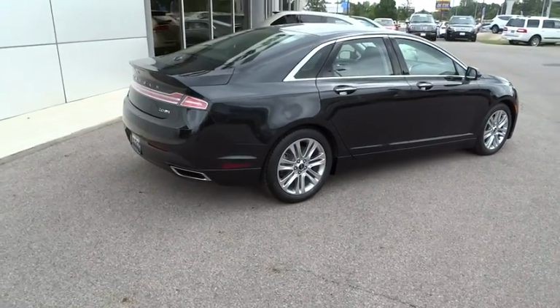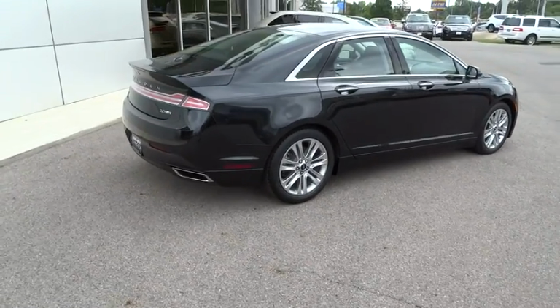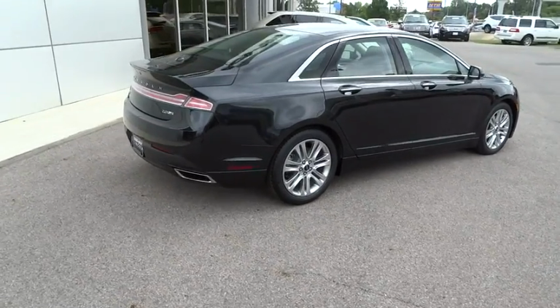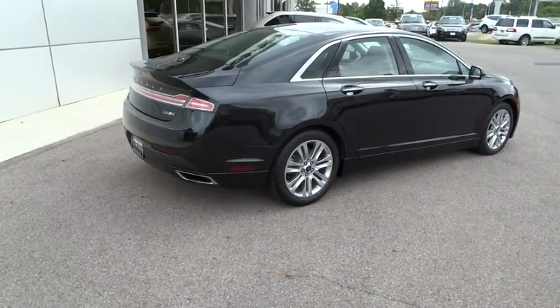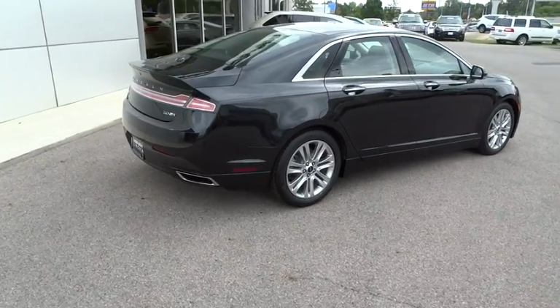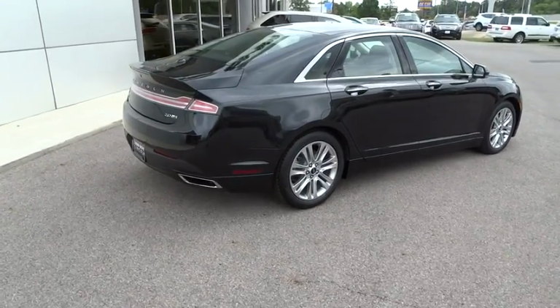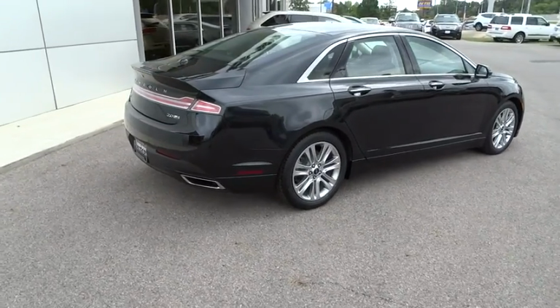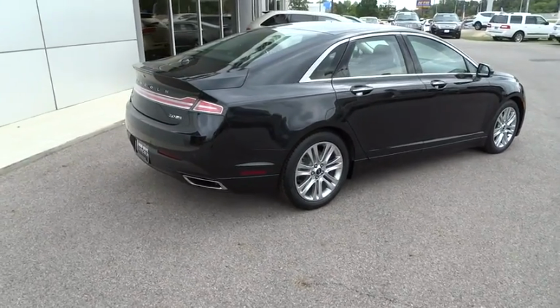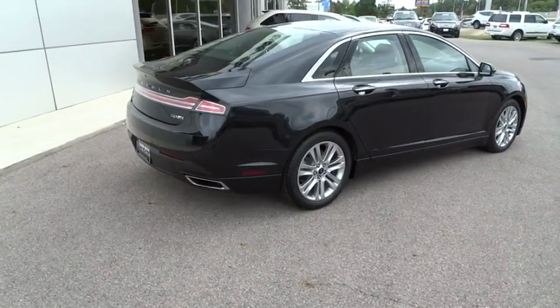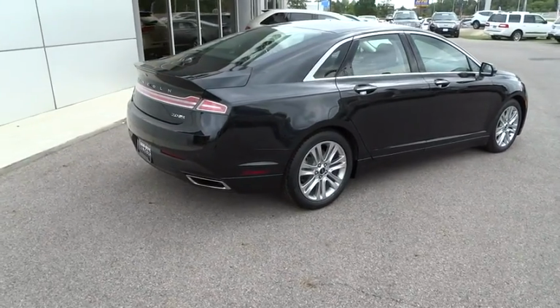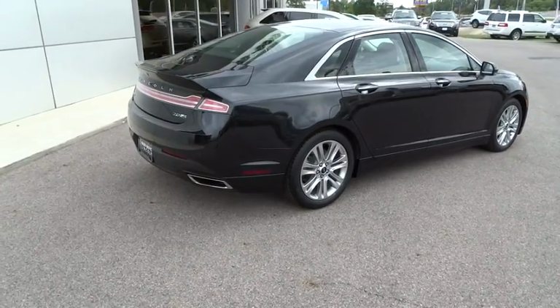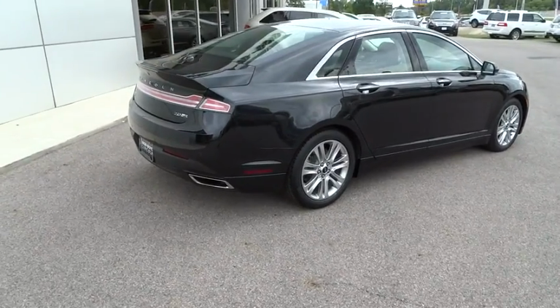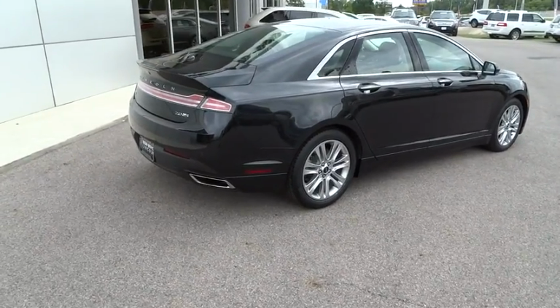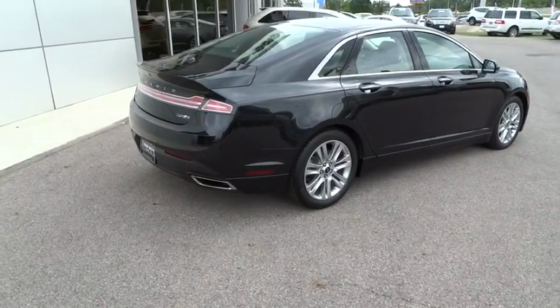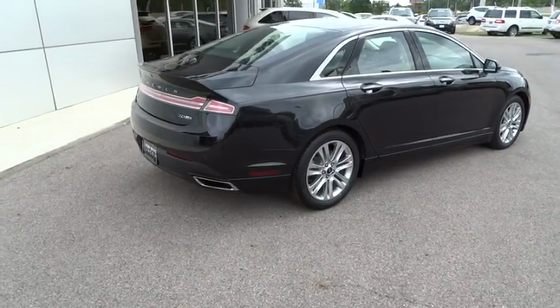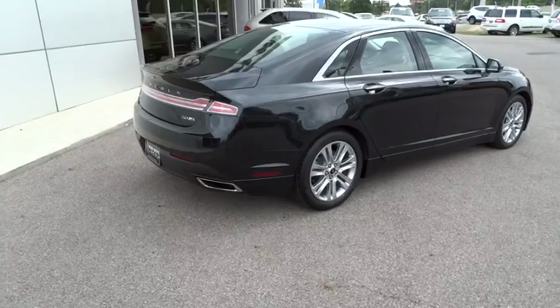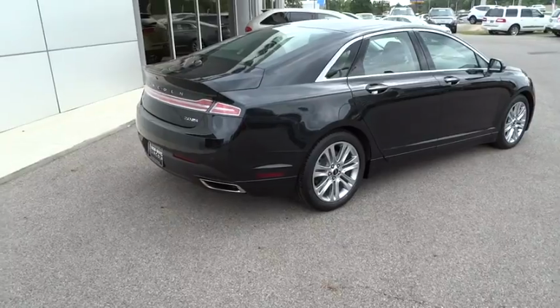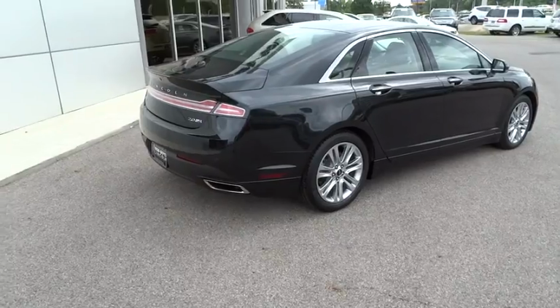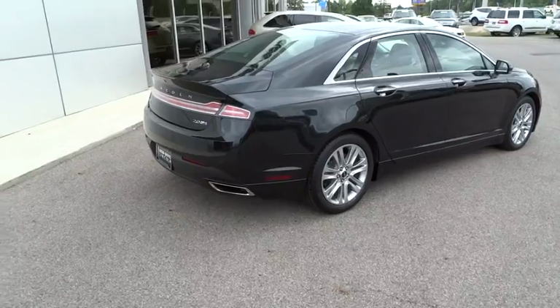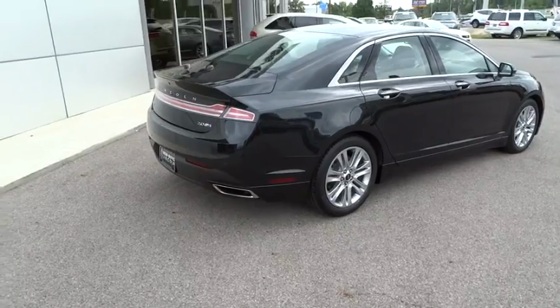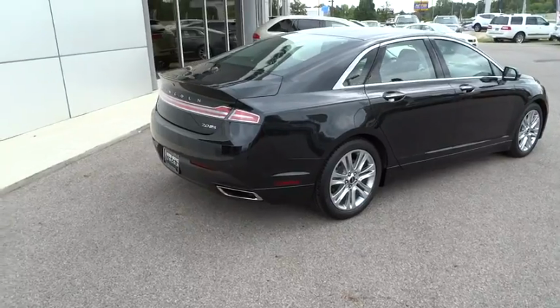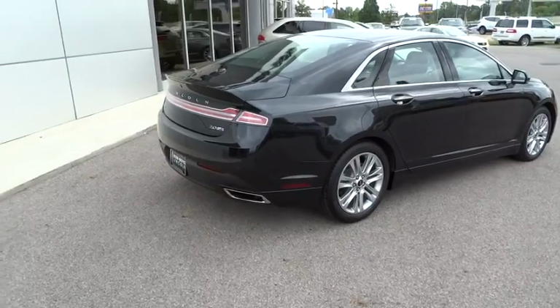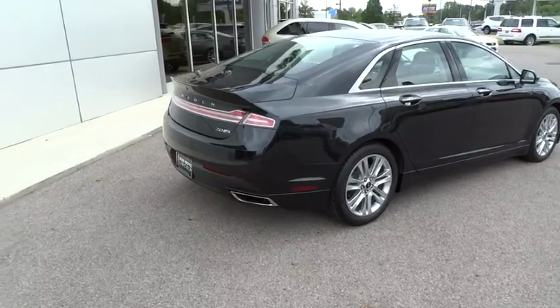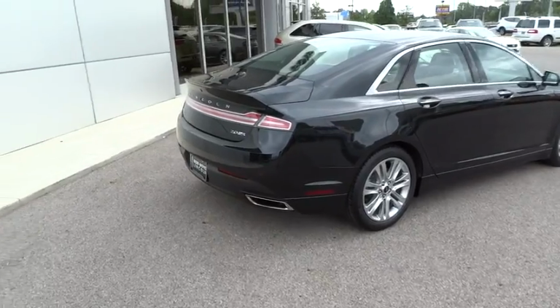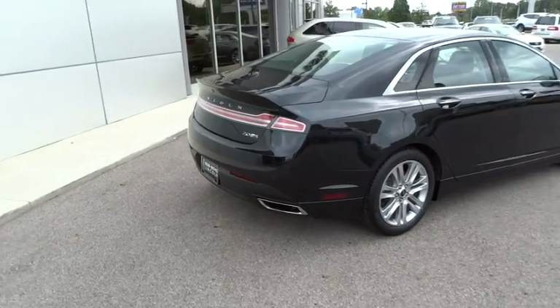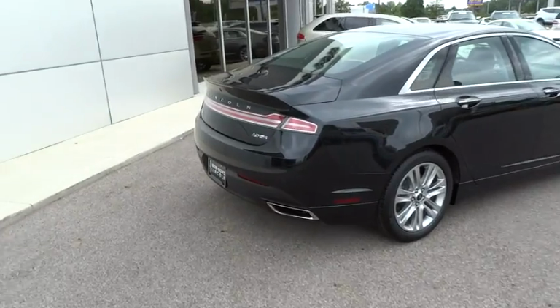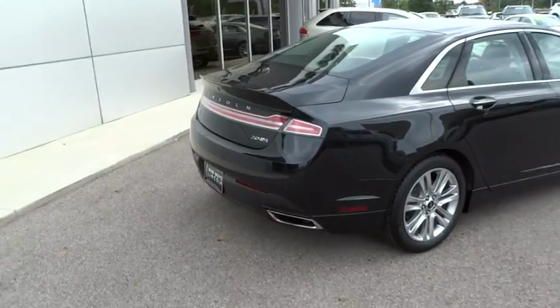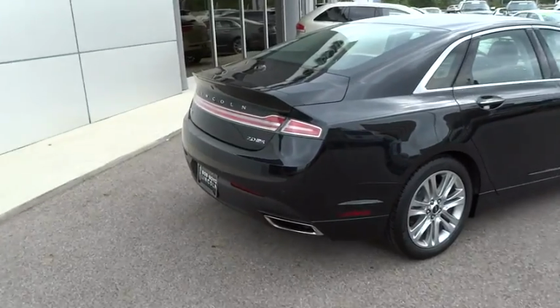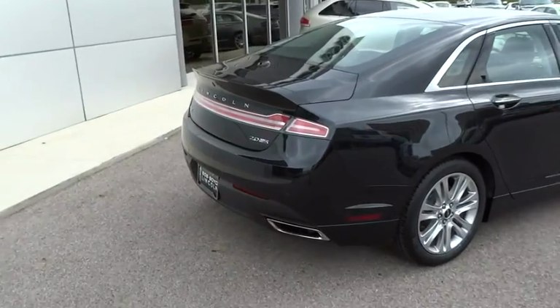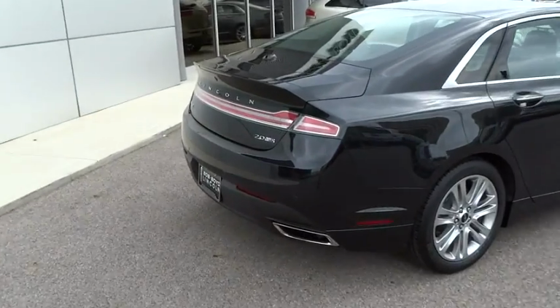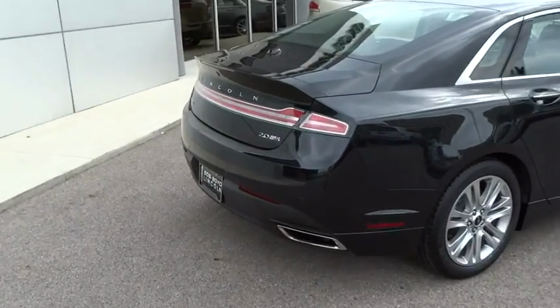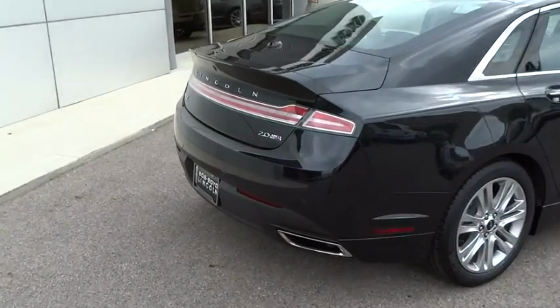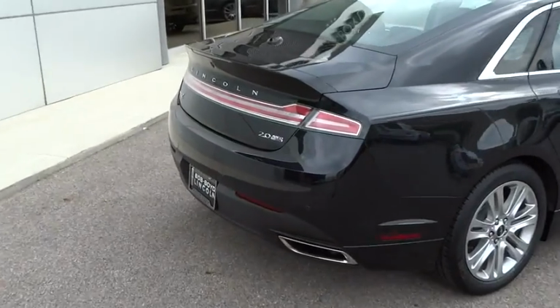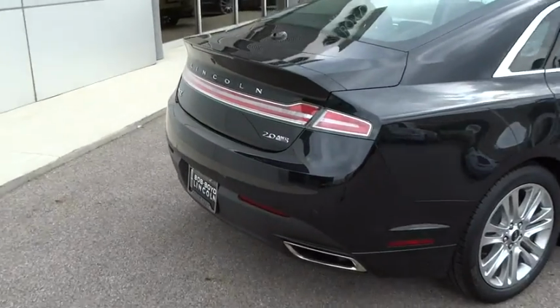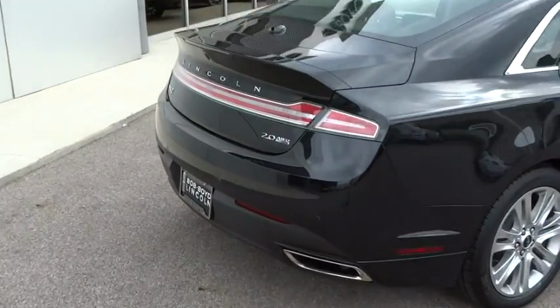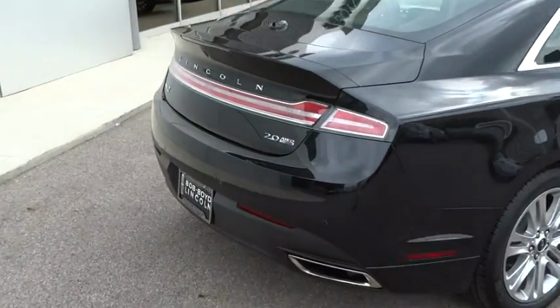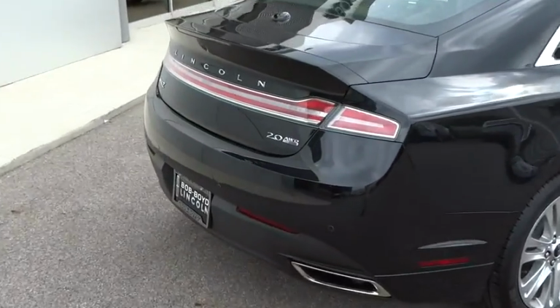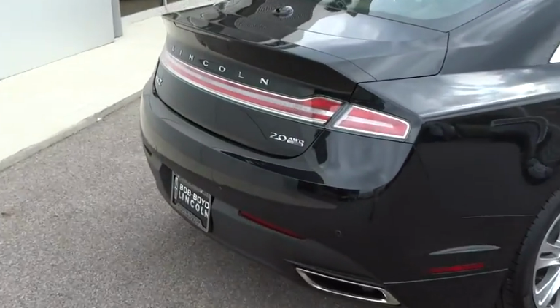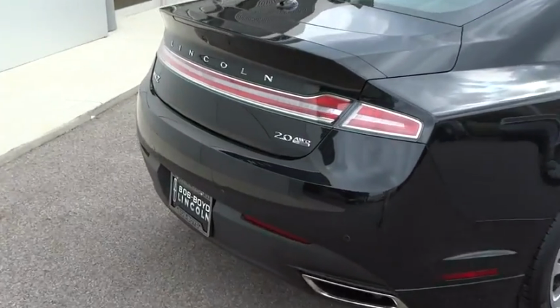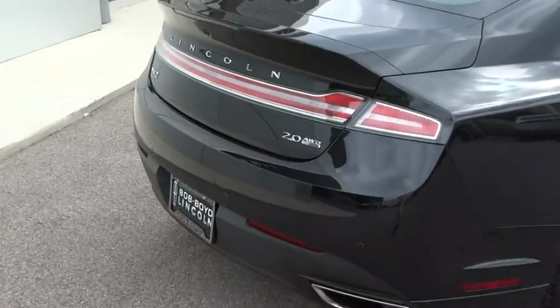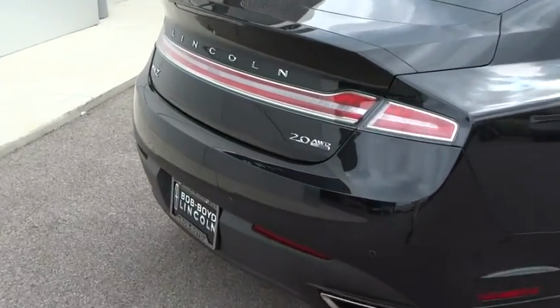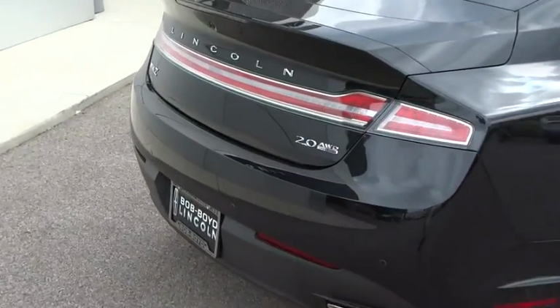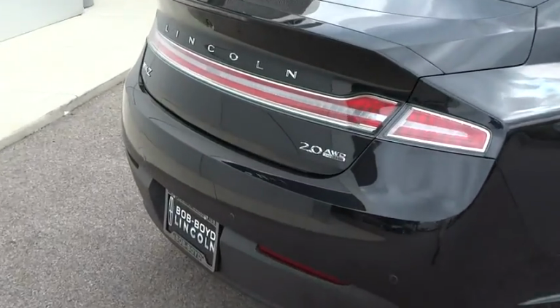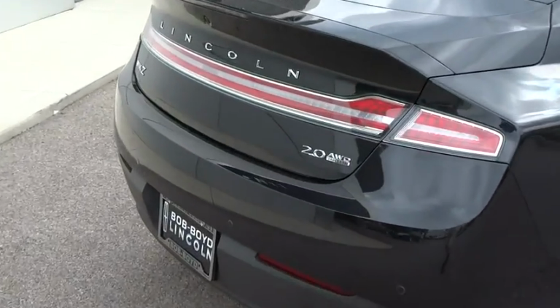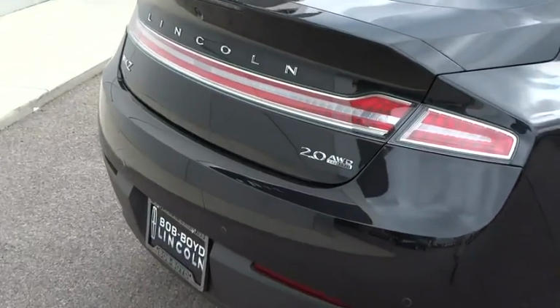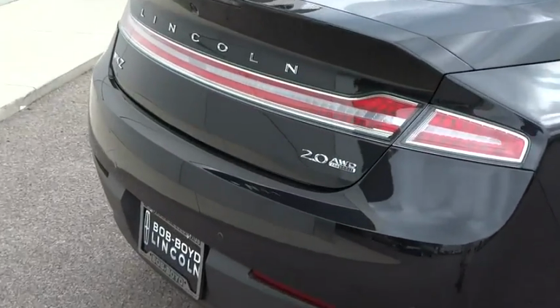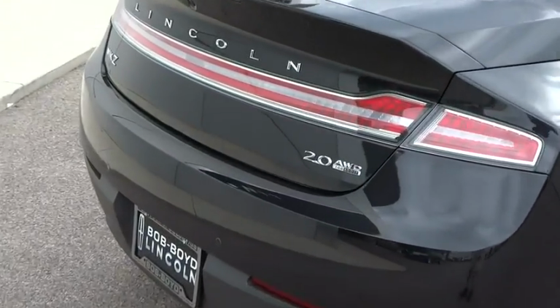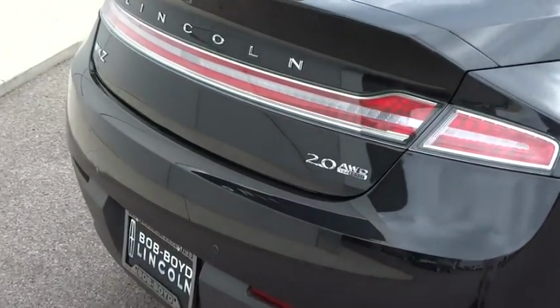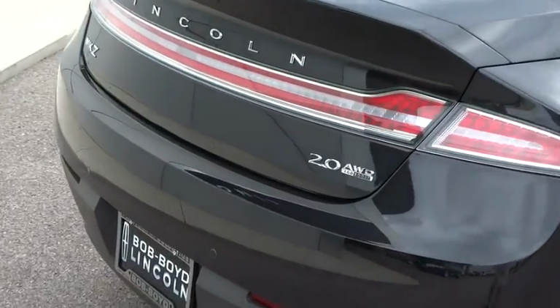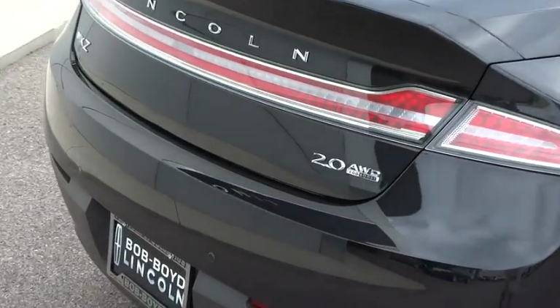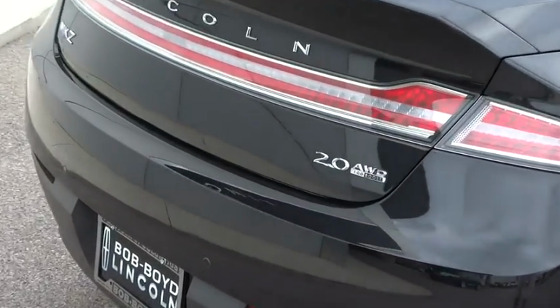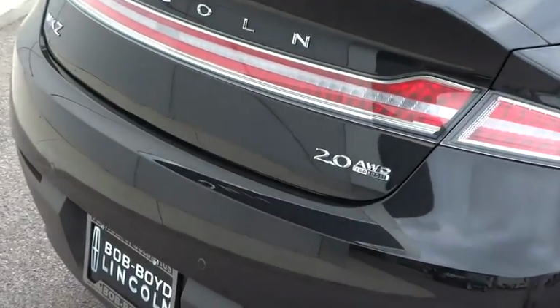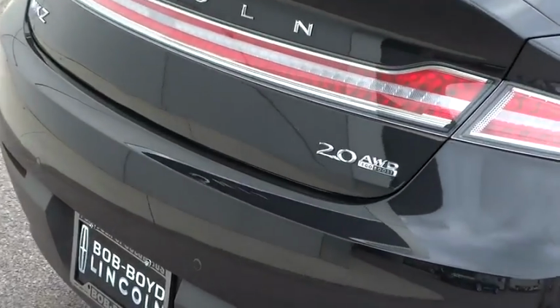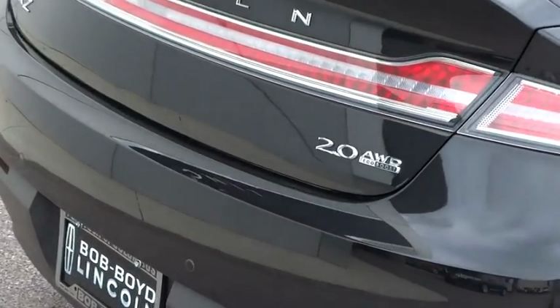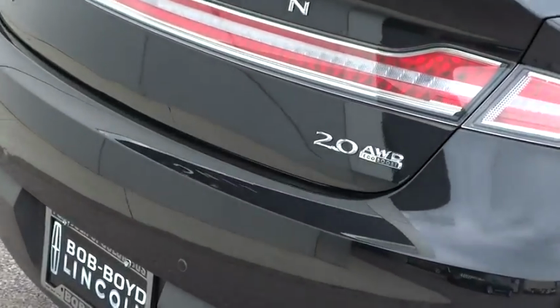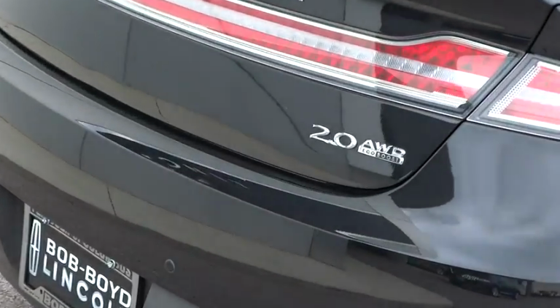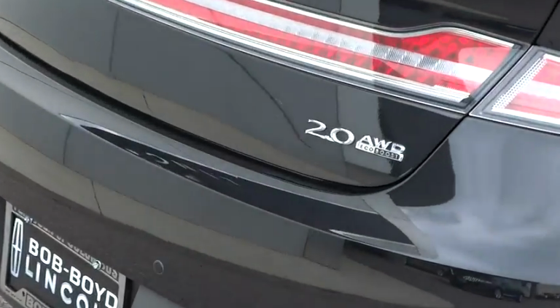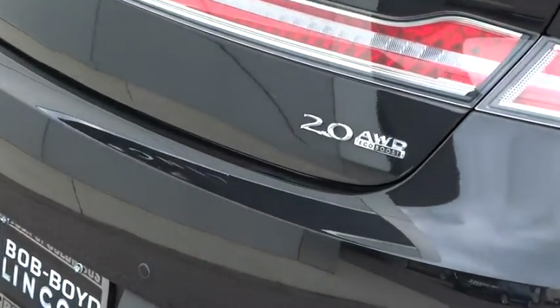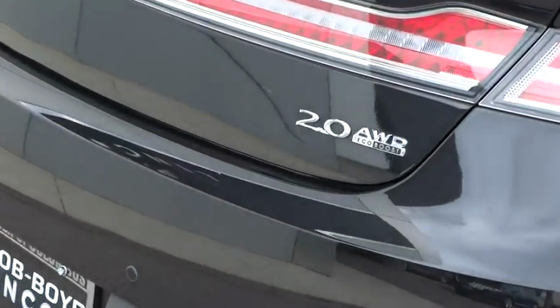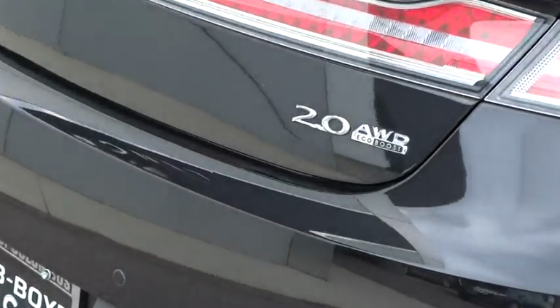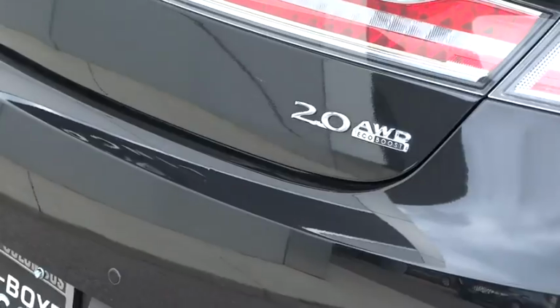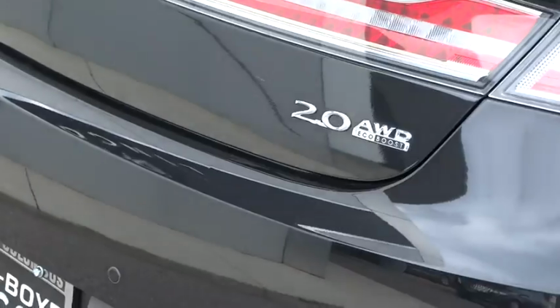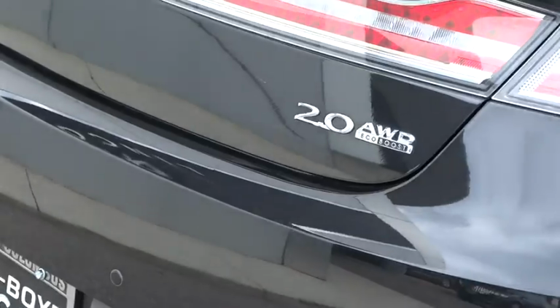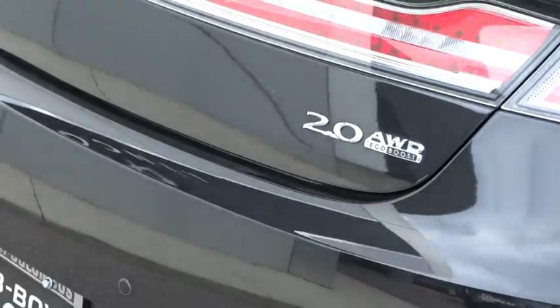This vehicle has less than 15,000 miles. Drive away with a great deal on this vehicle. Call or stop in today.